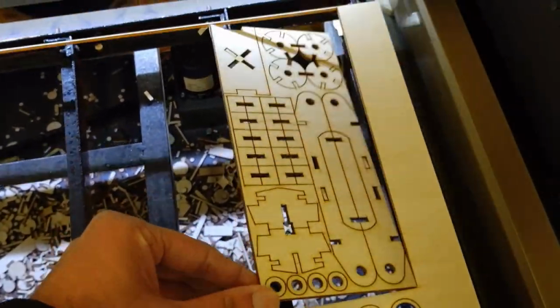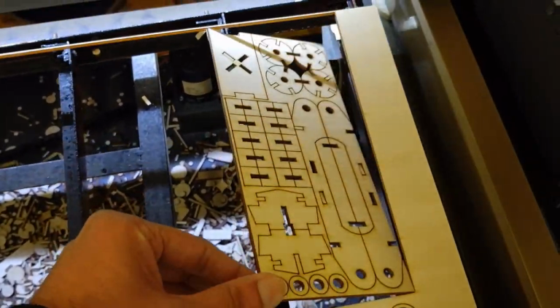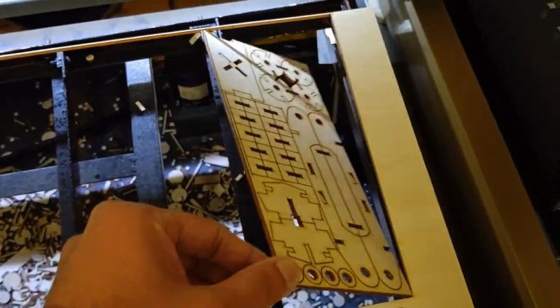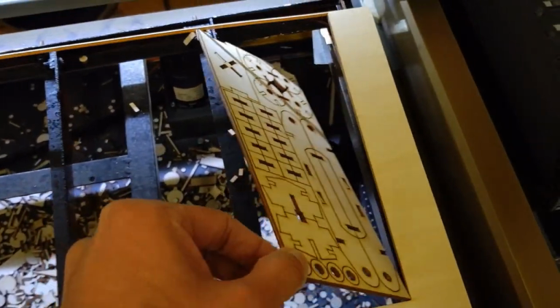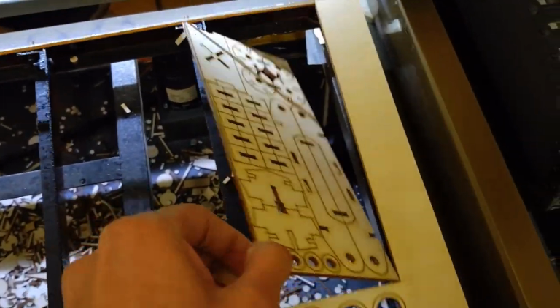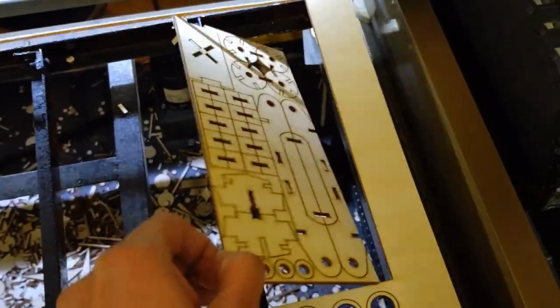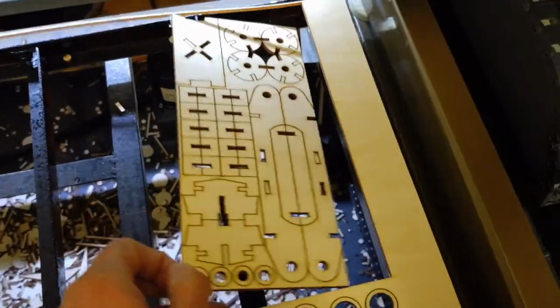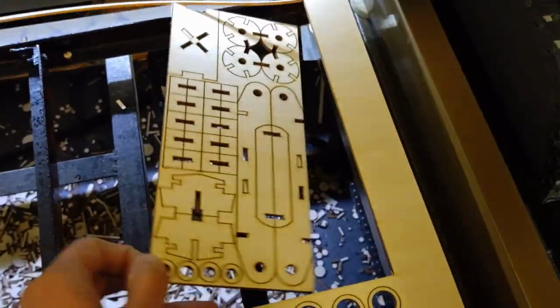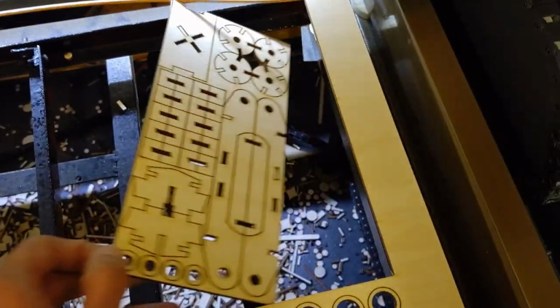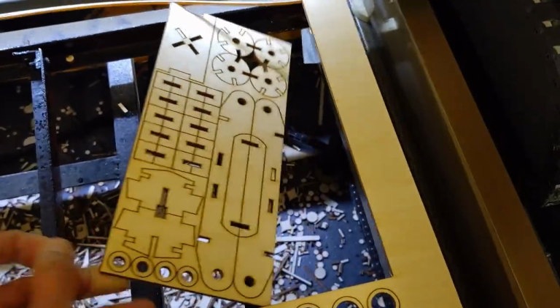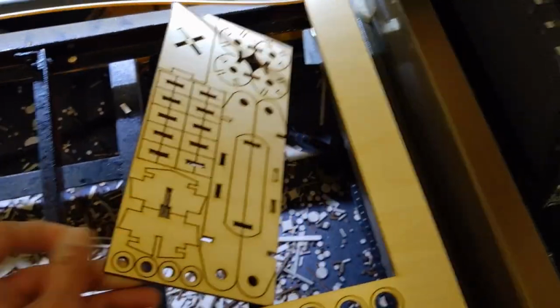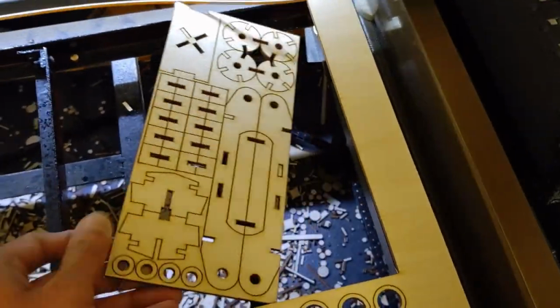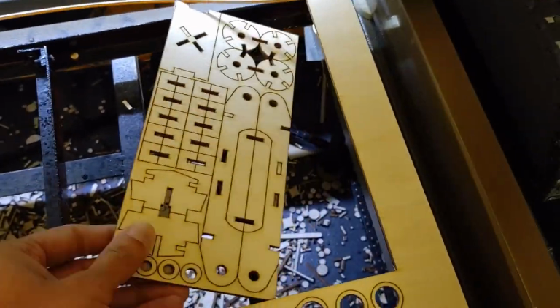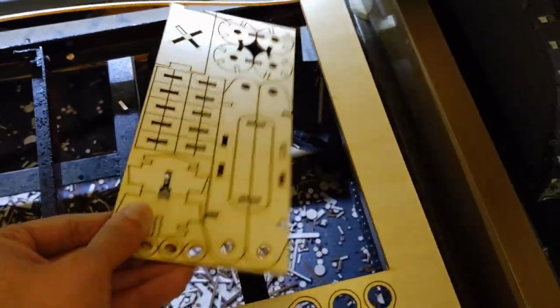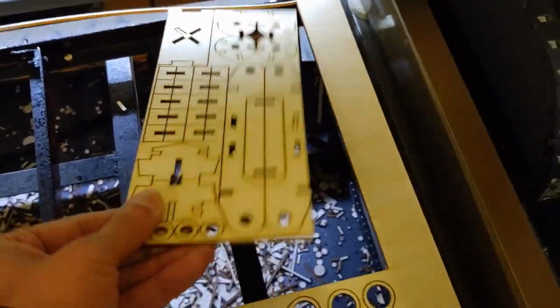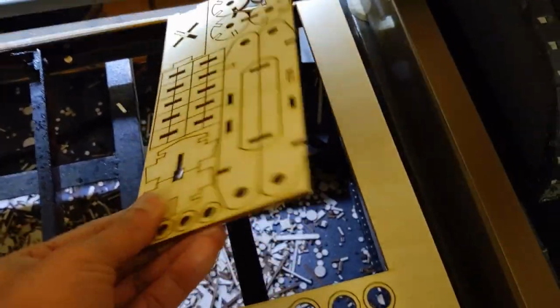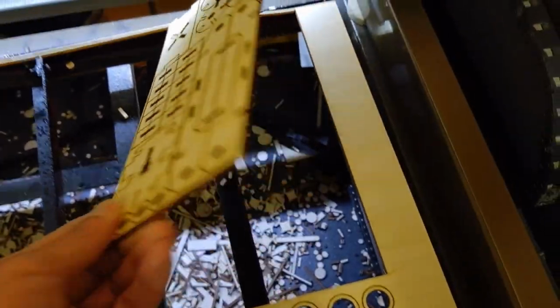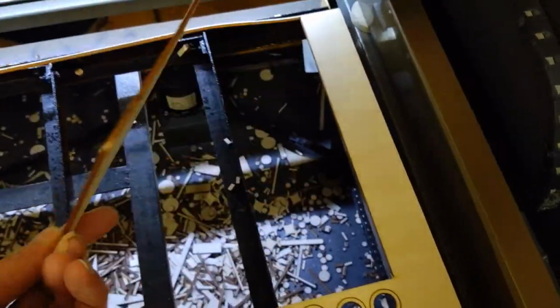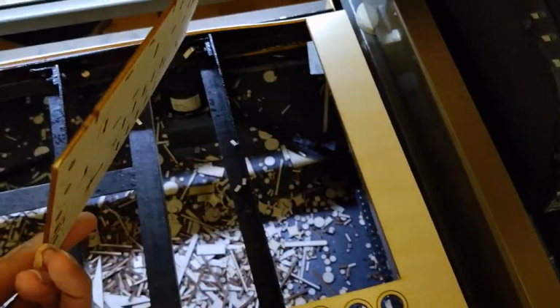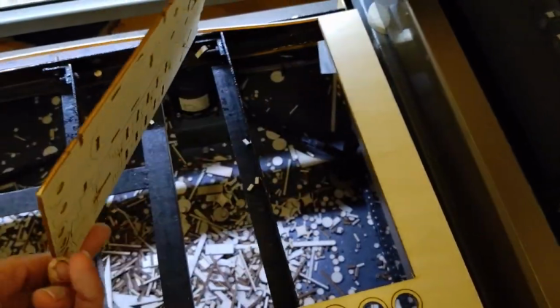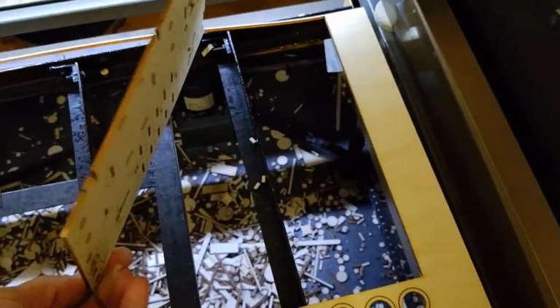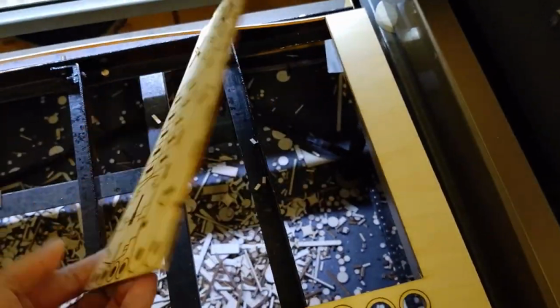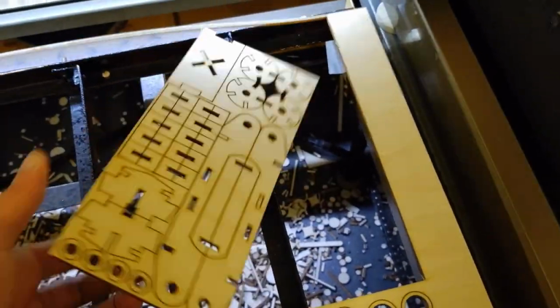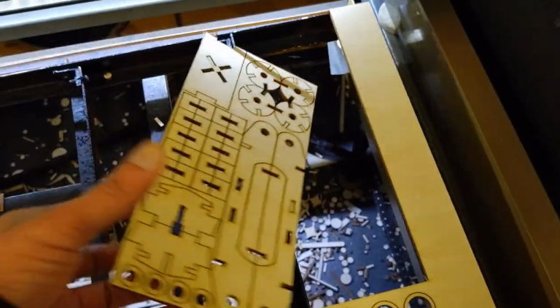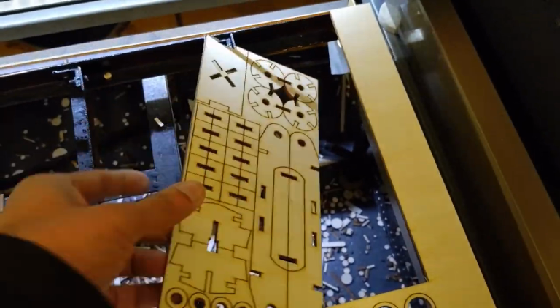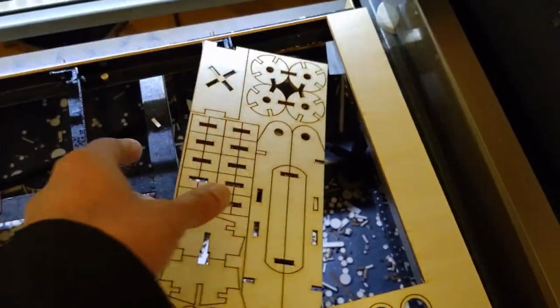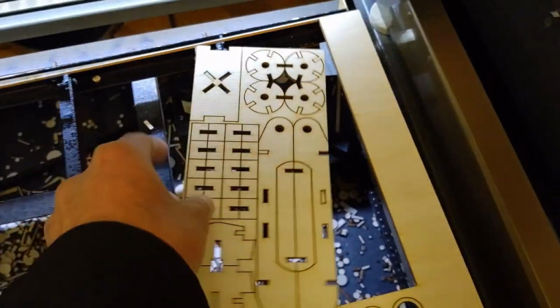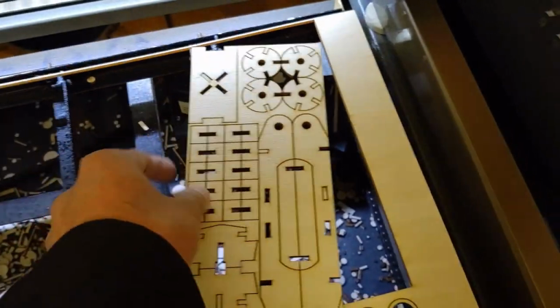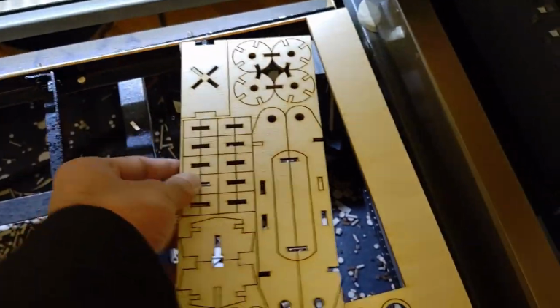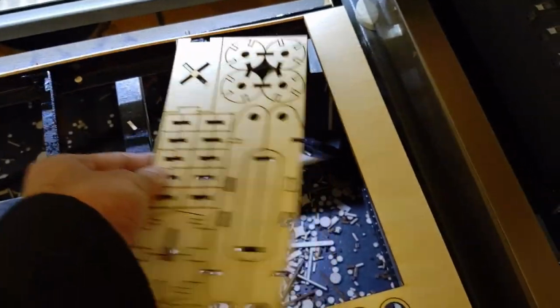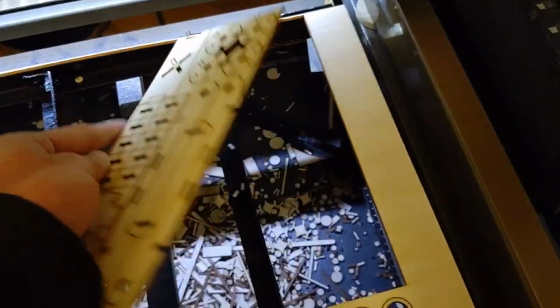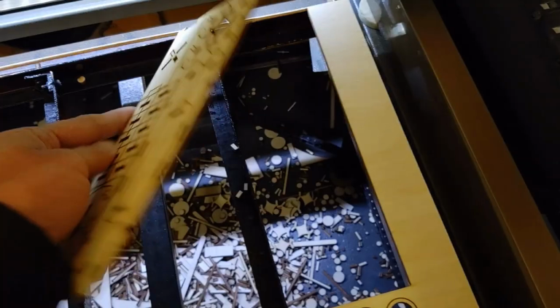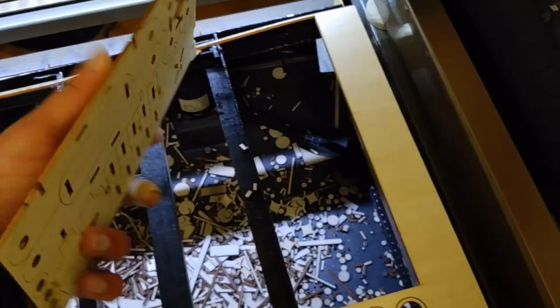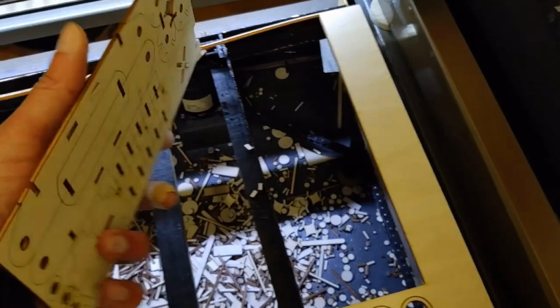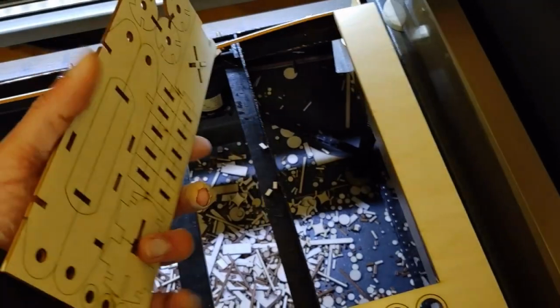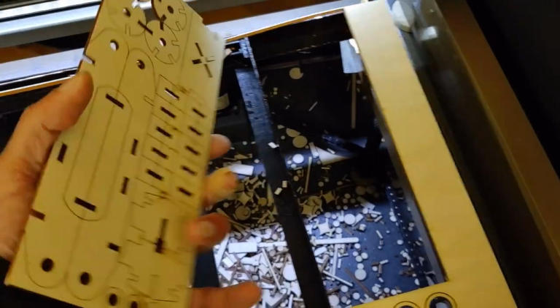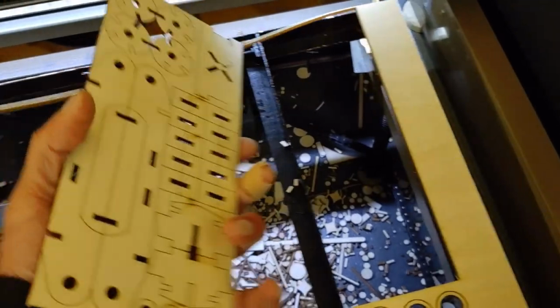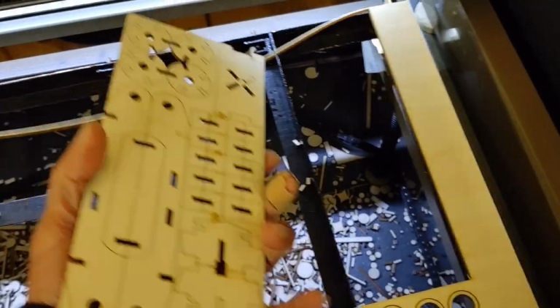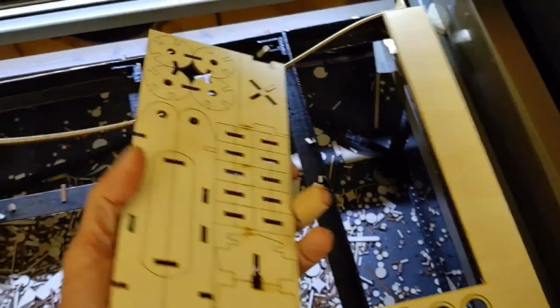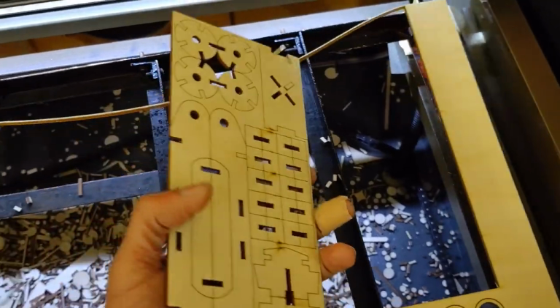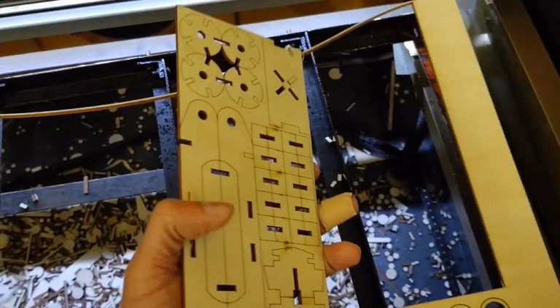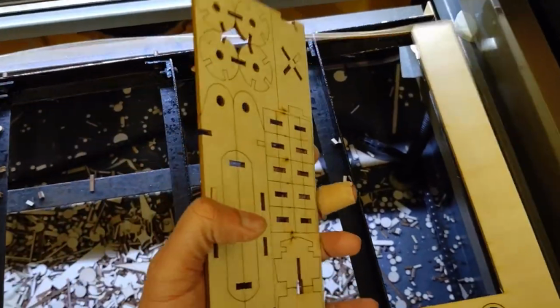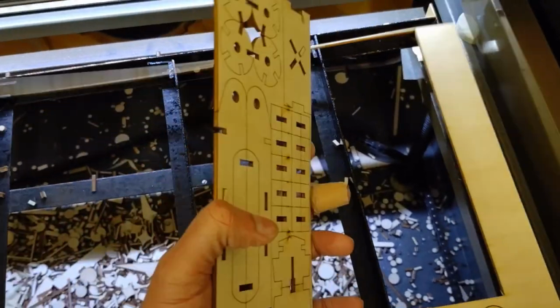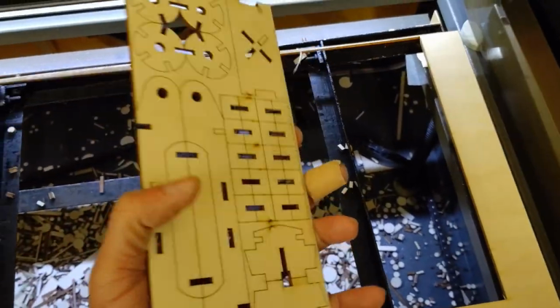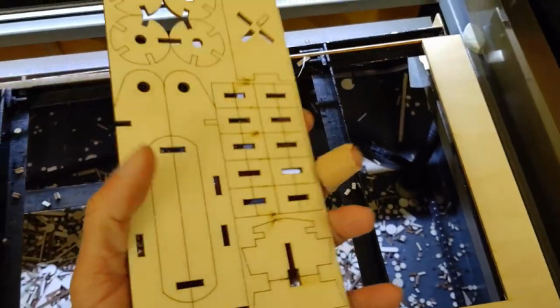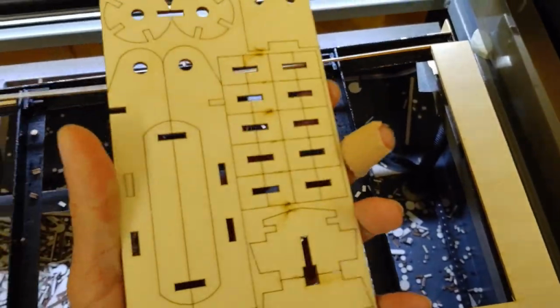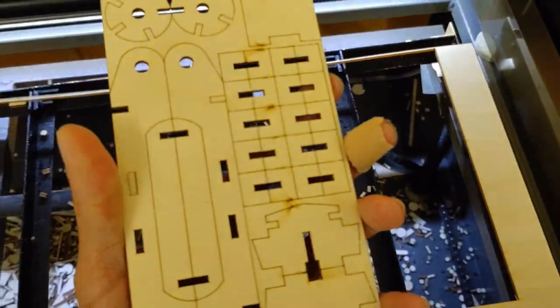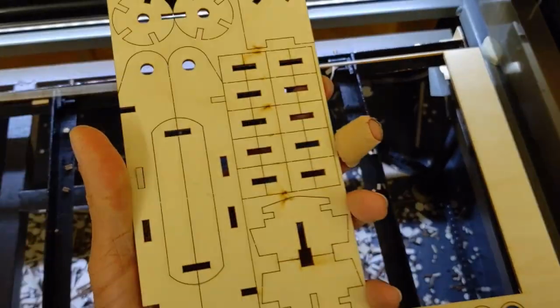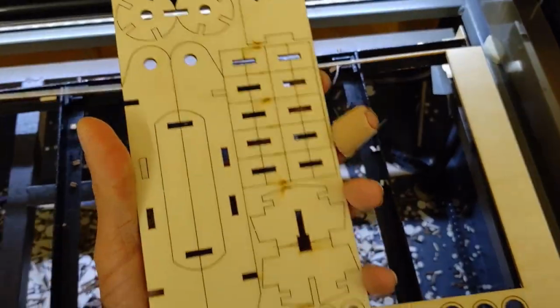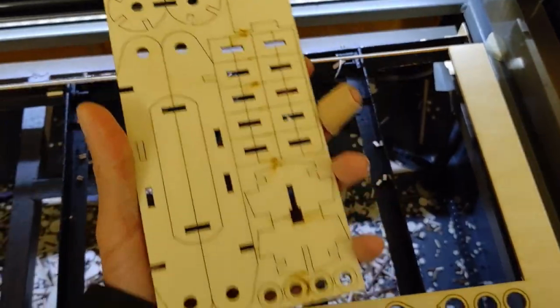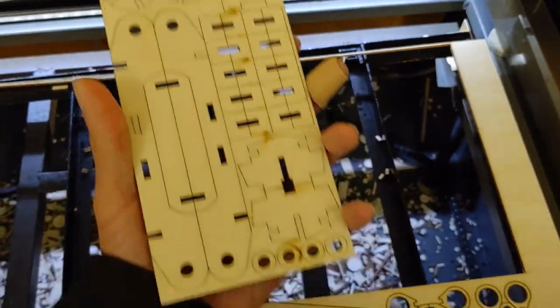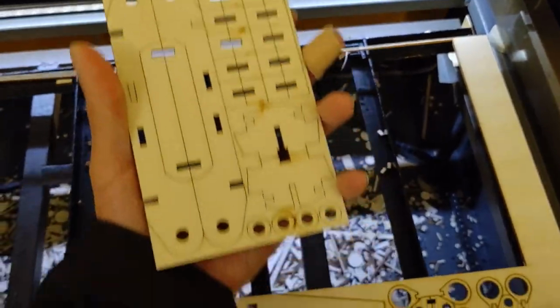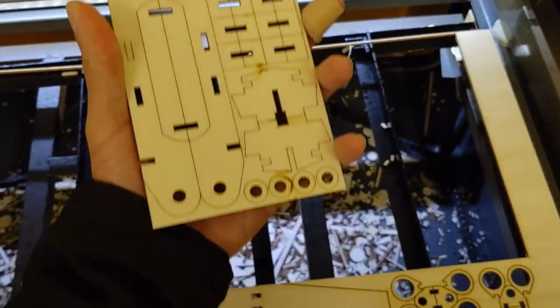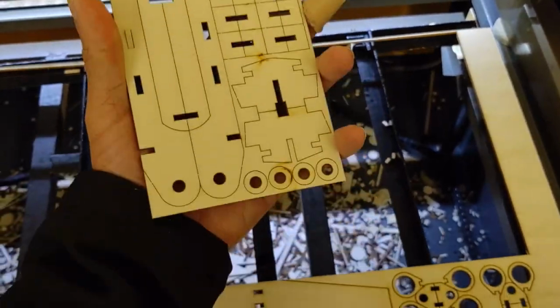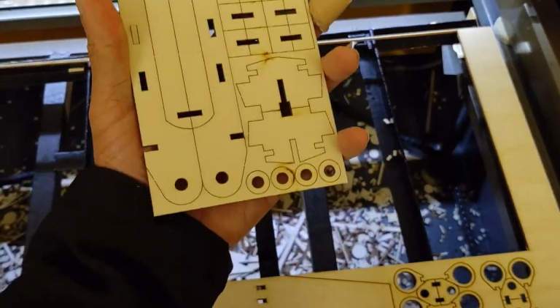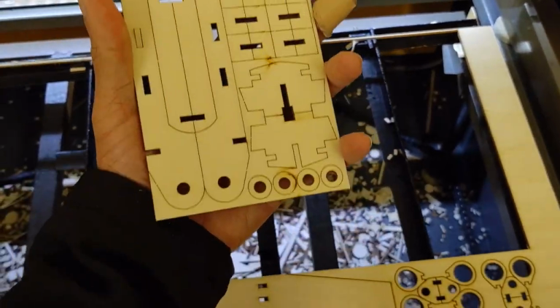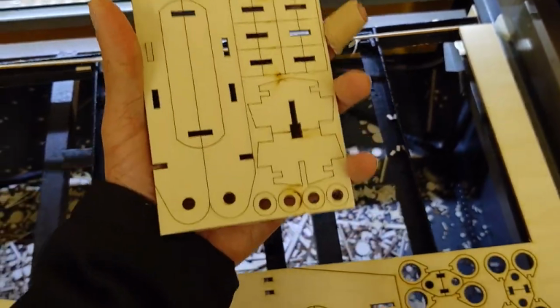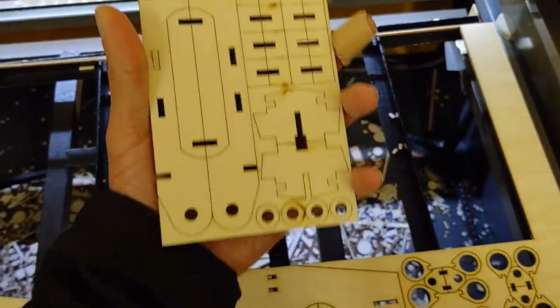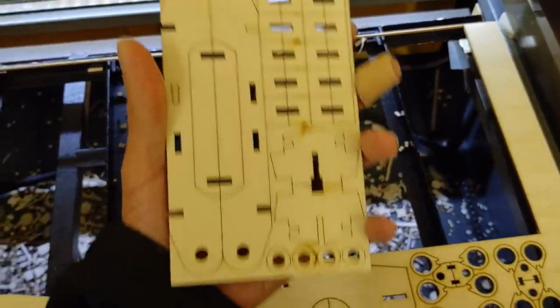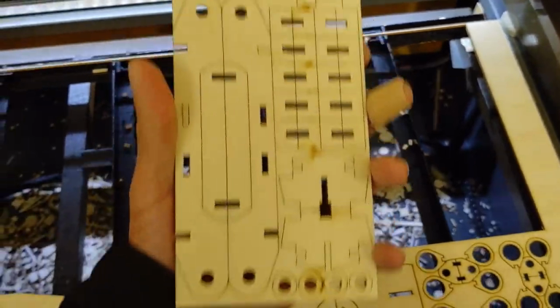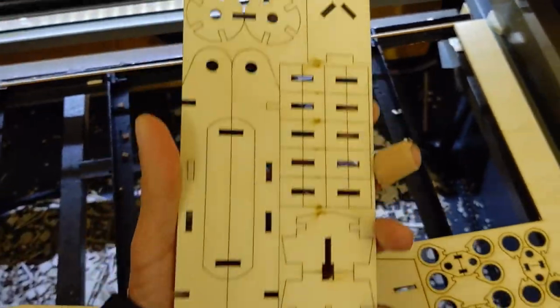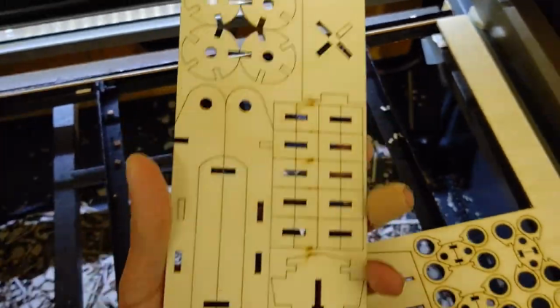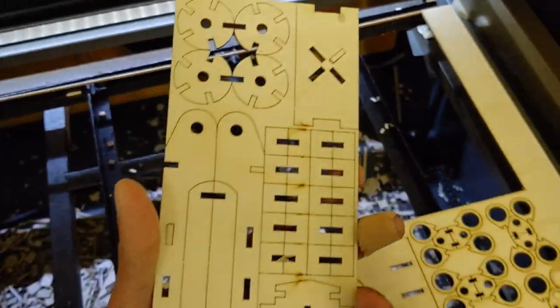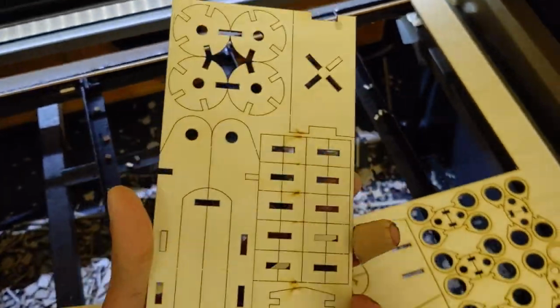I also use a dremel, and I have my packing machine which can heat, seal, shrink, and wrap.